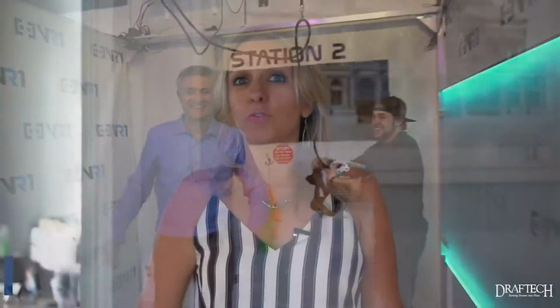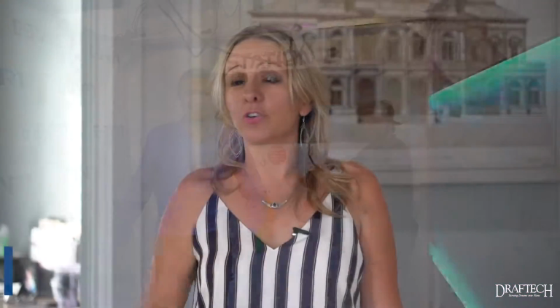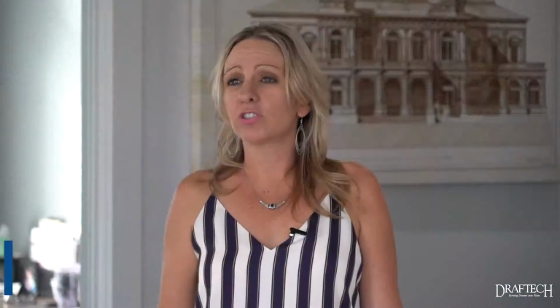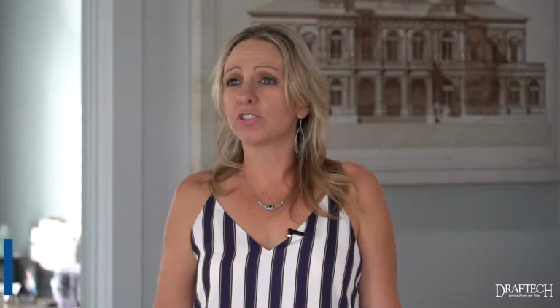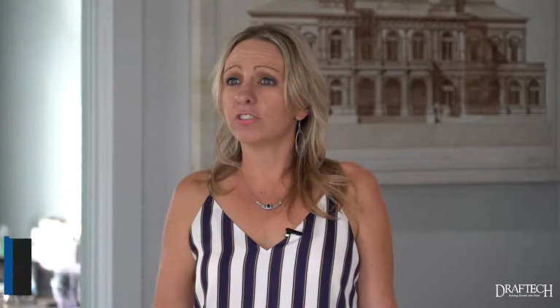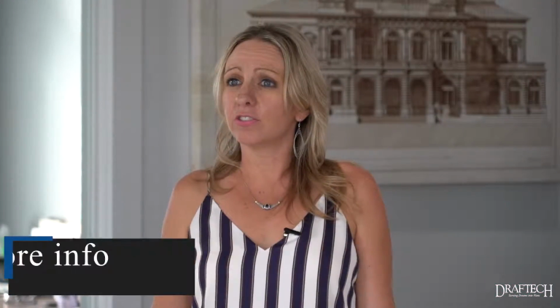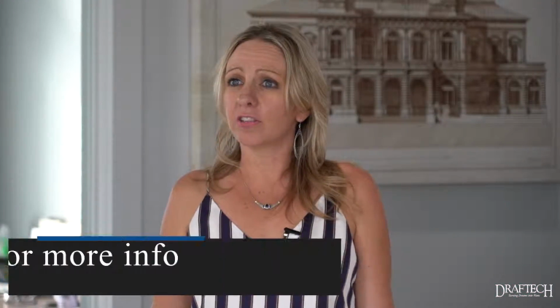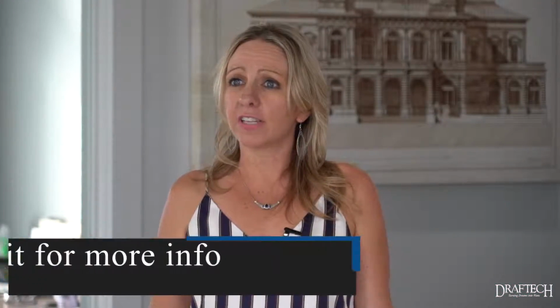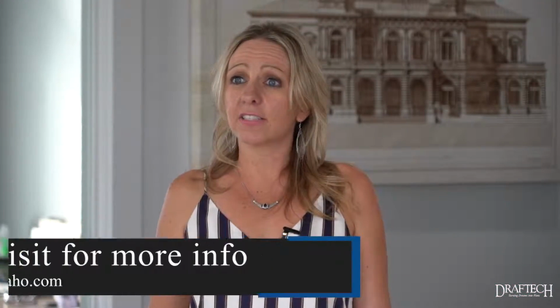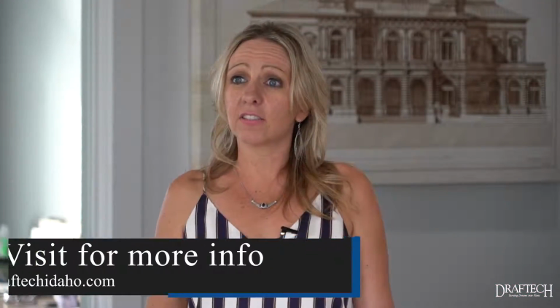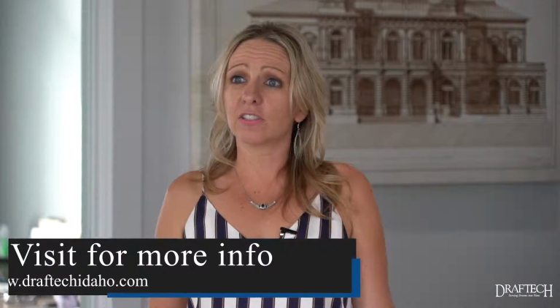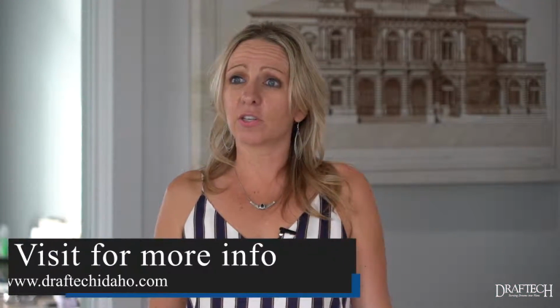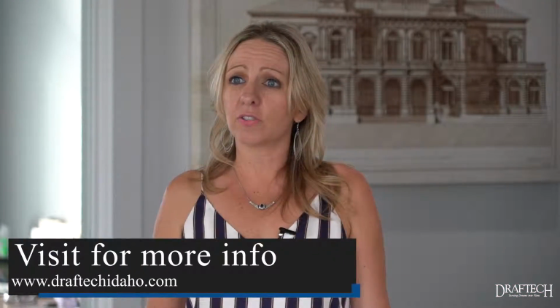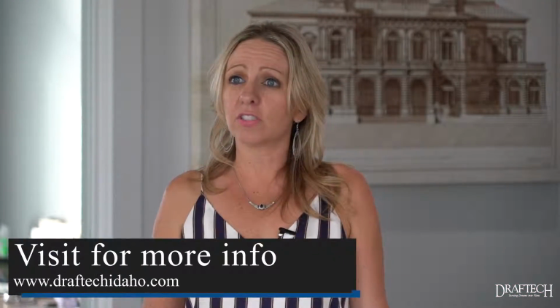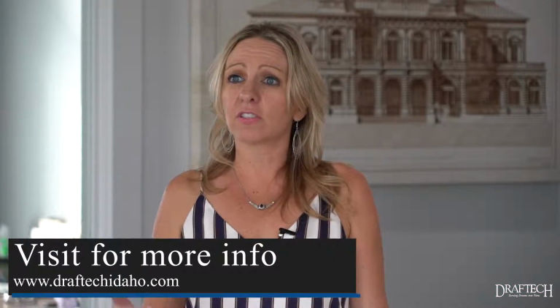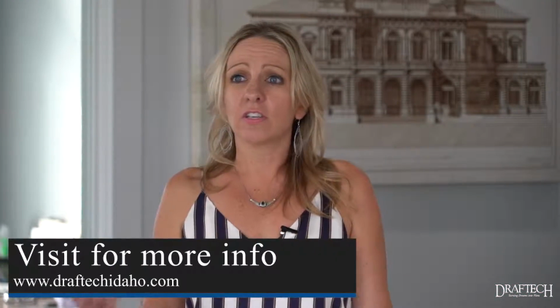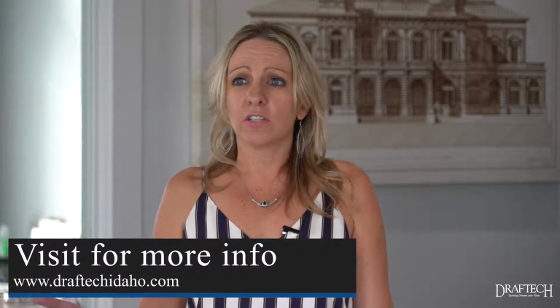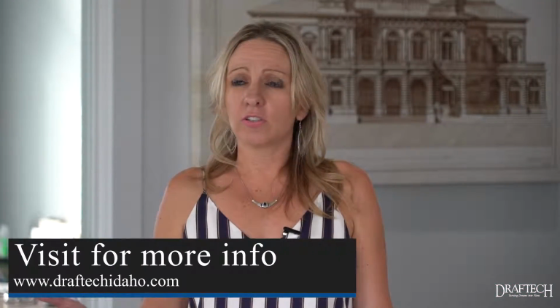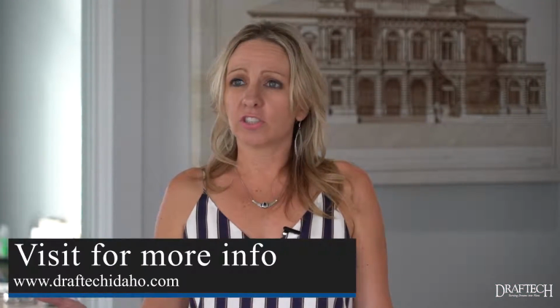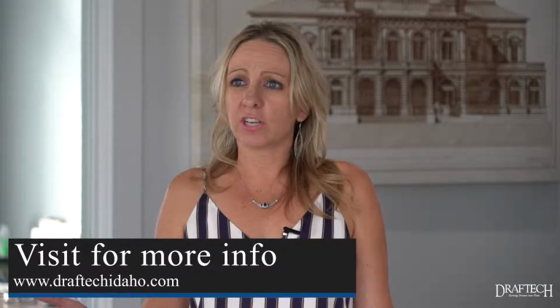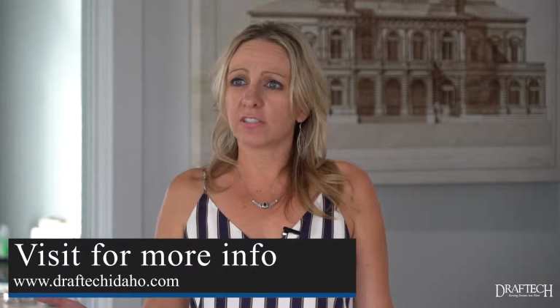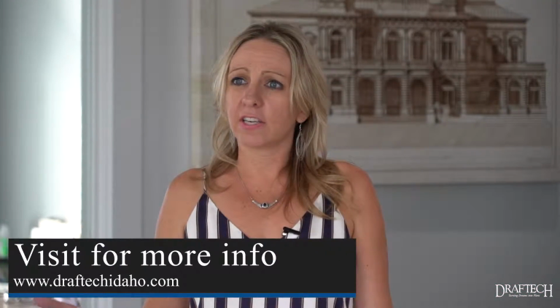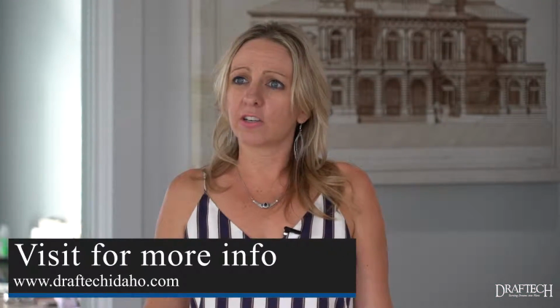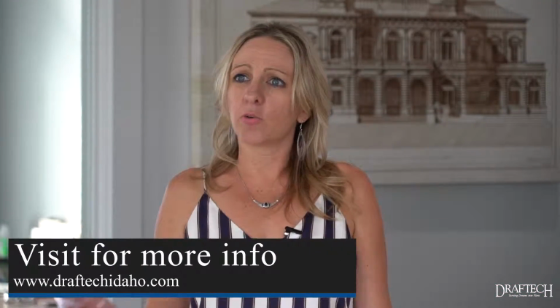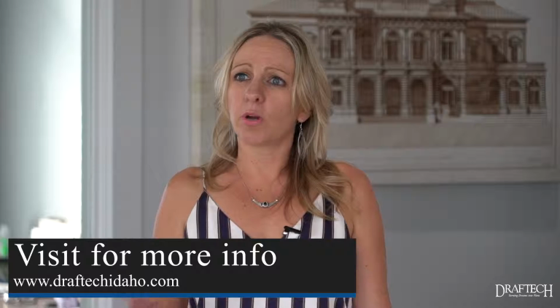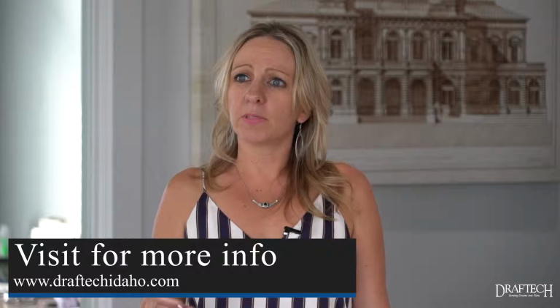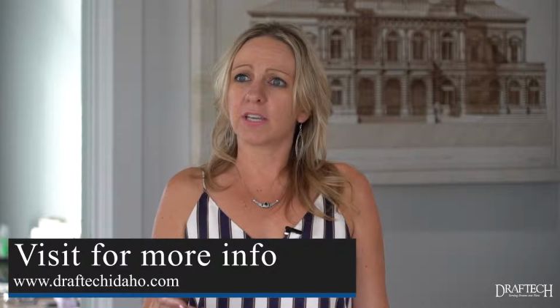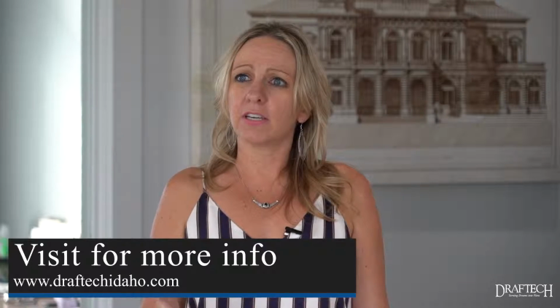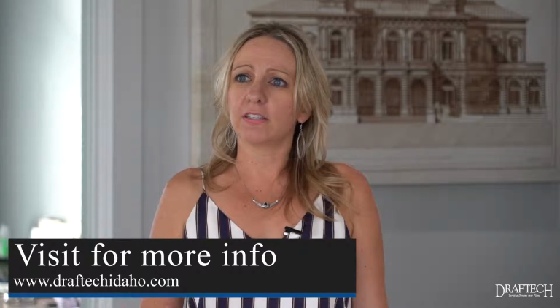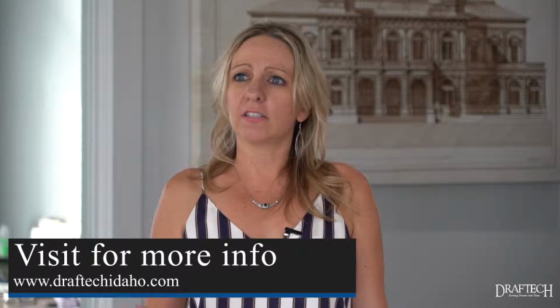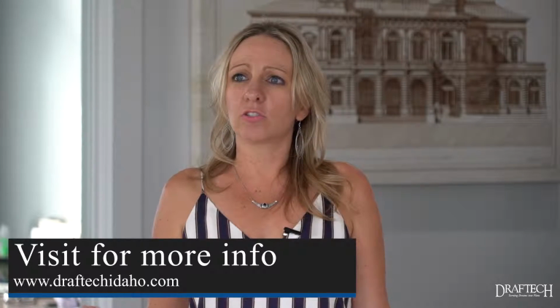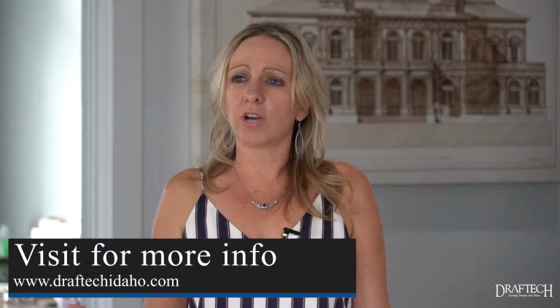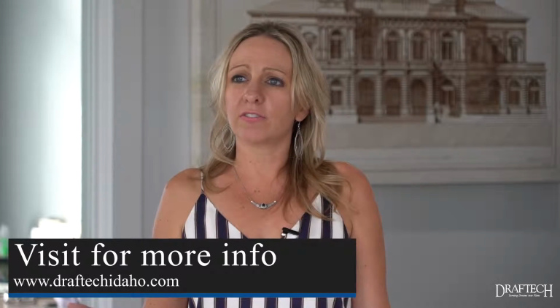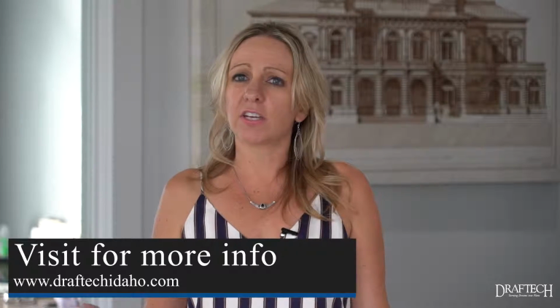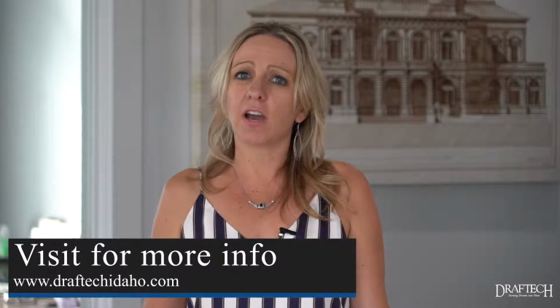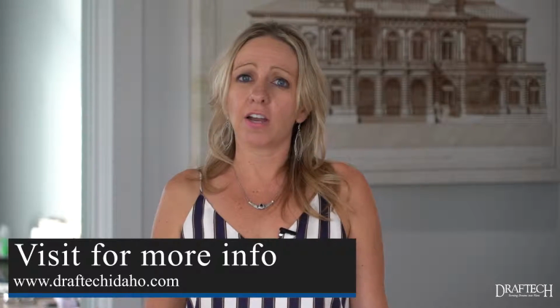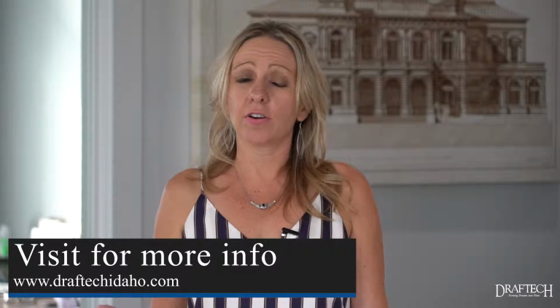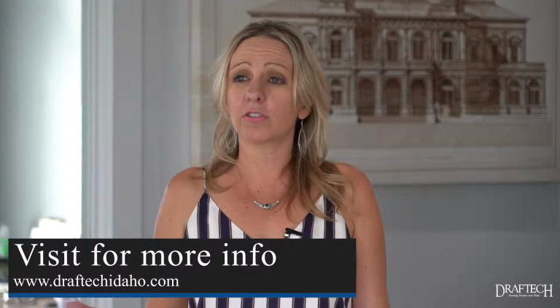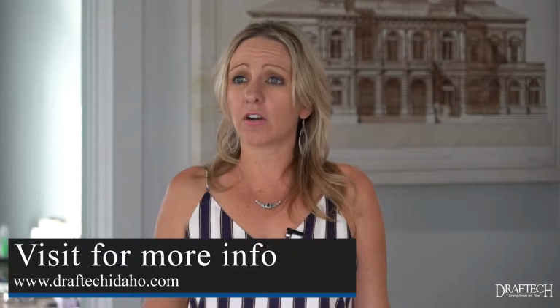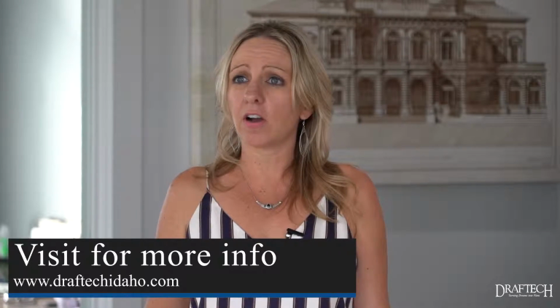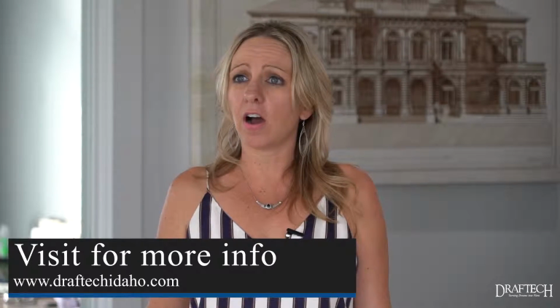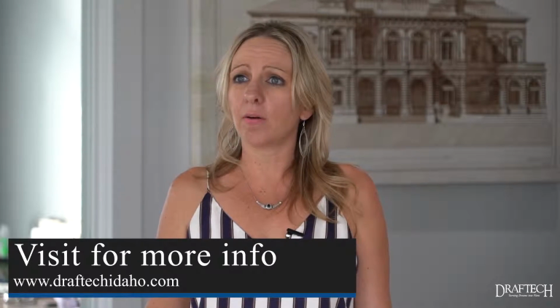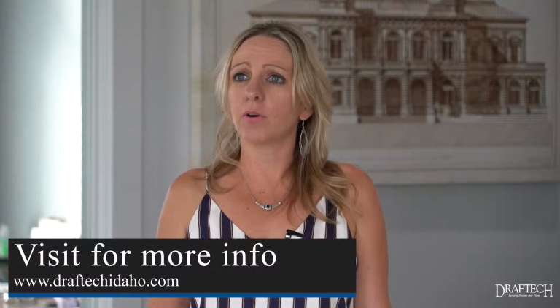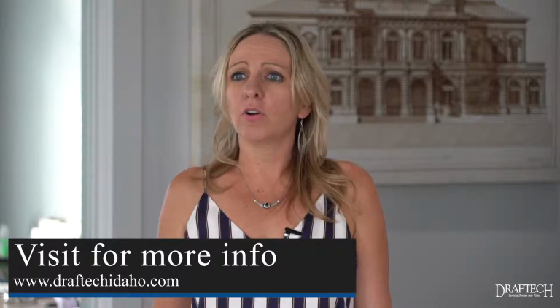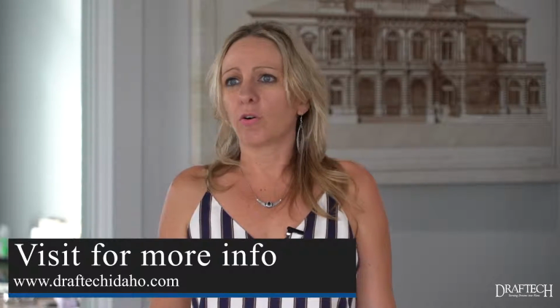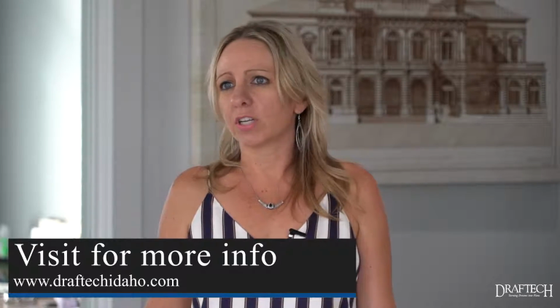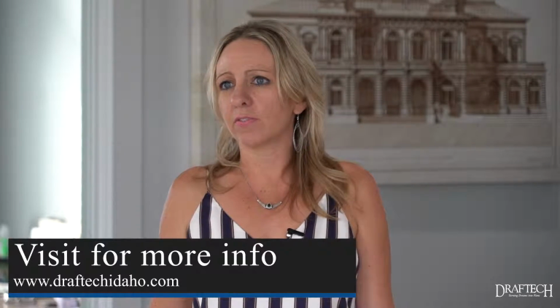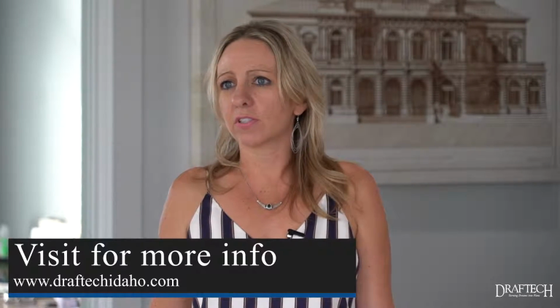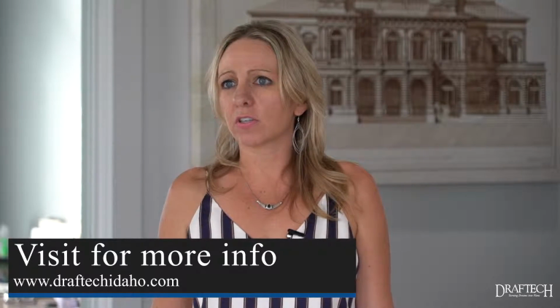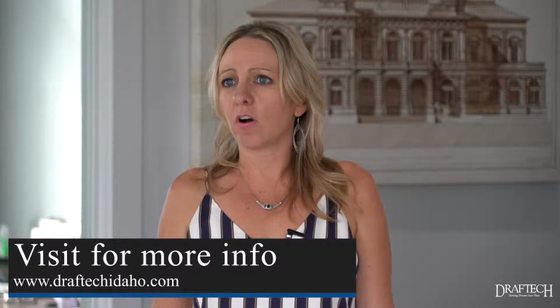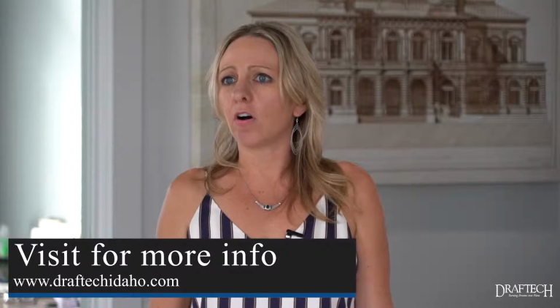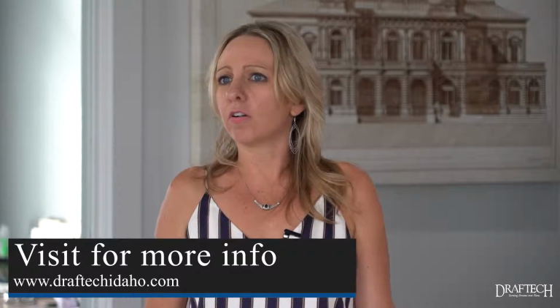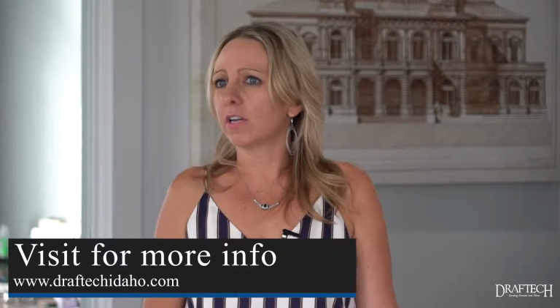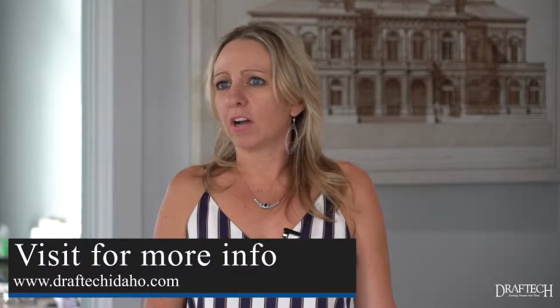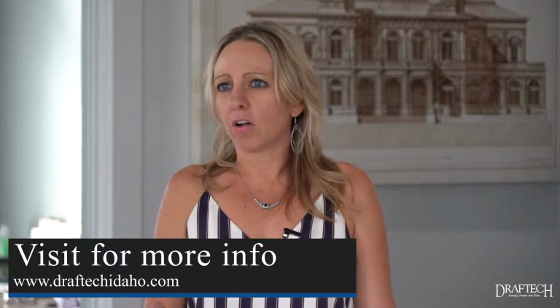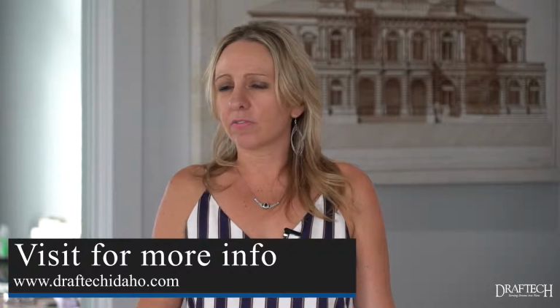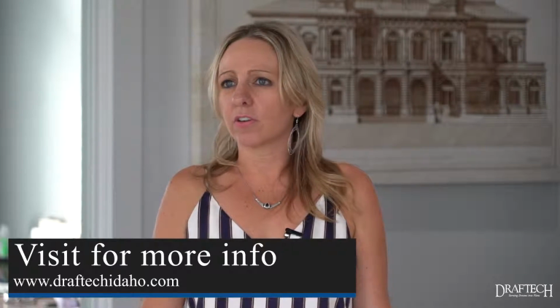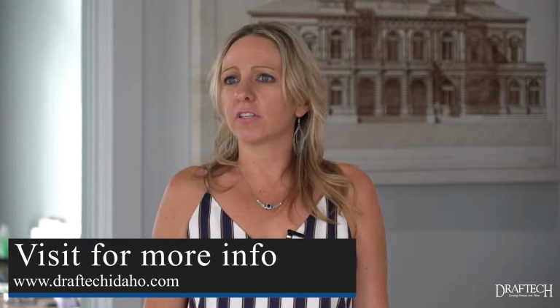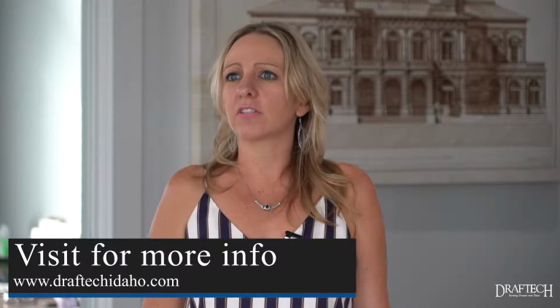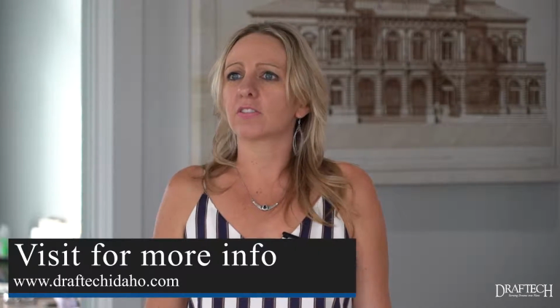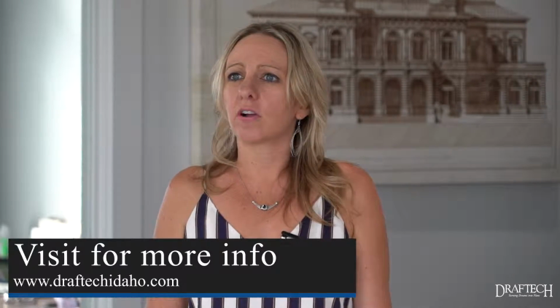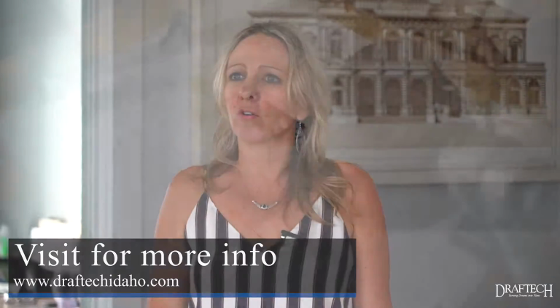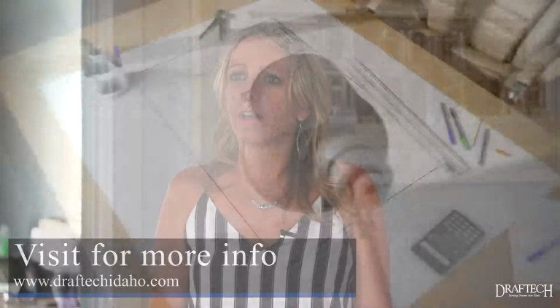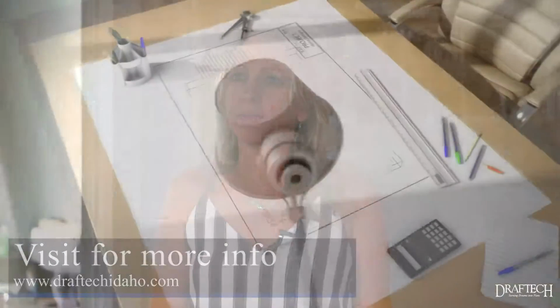So if you're interested in utilizing this service, you can check us out on our website — it's drafttechidaho.com — or give us a call. All of our links are online.